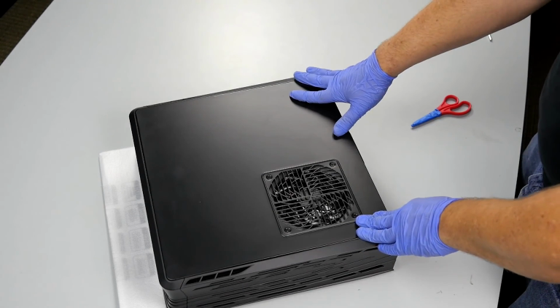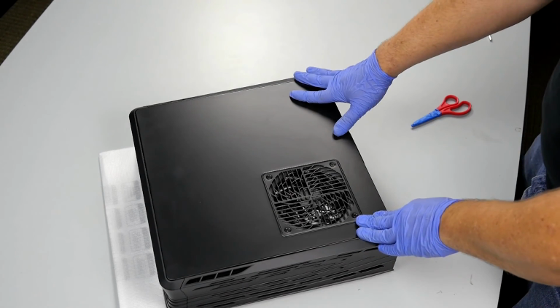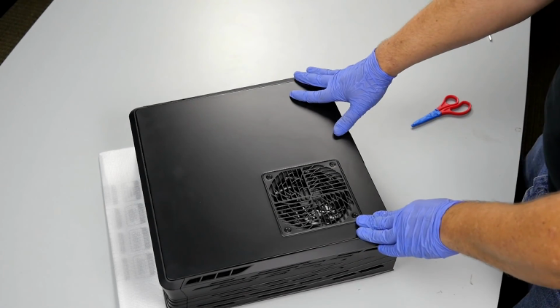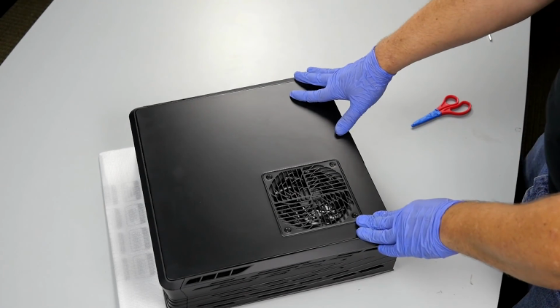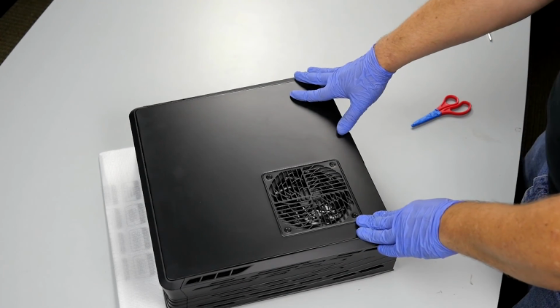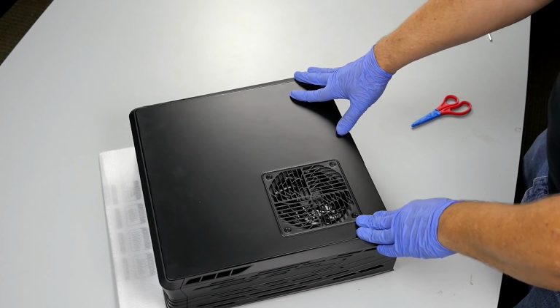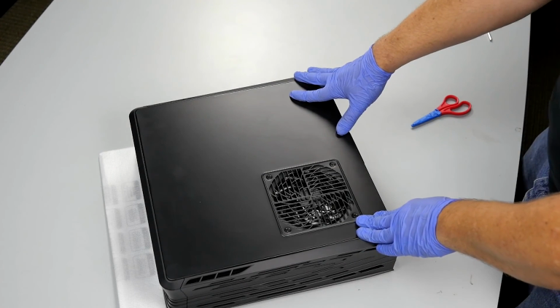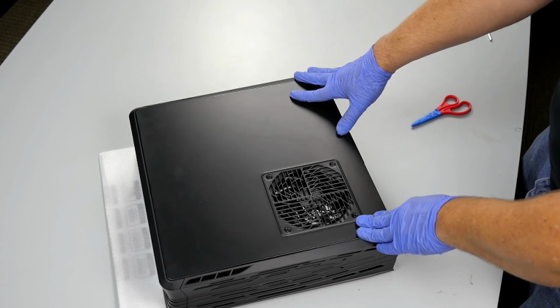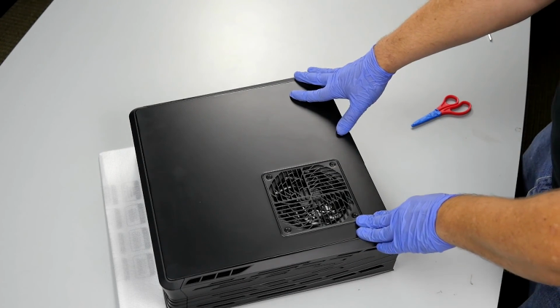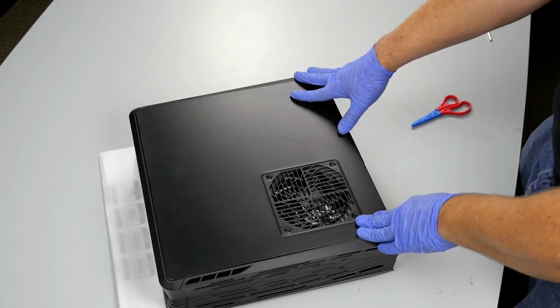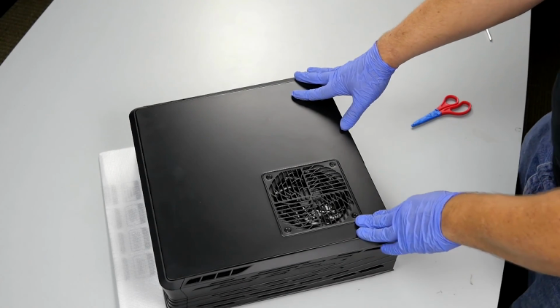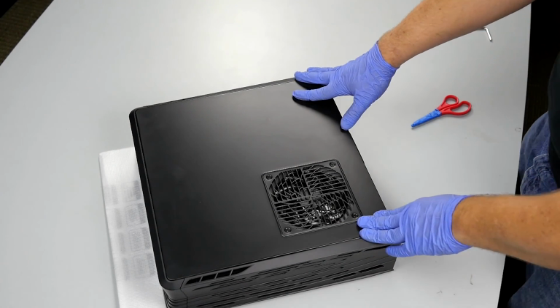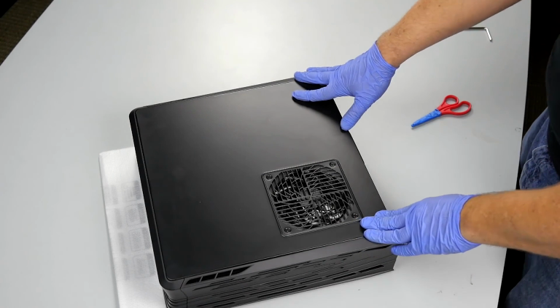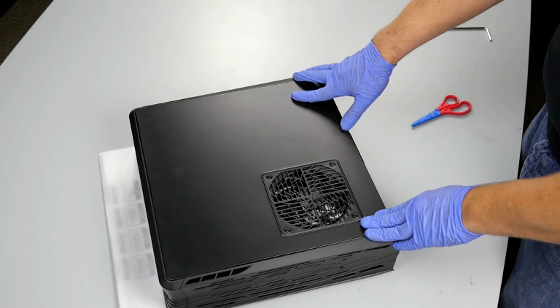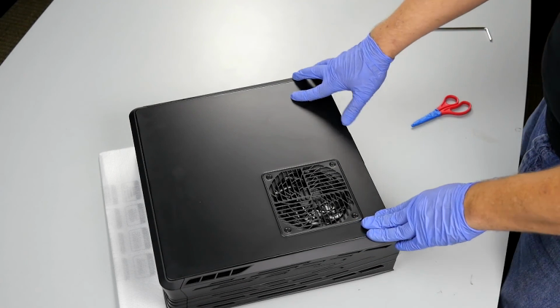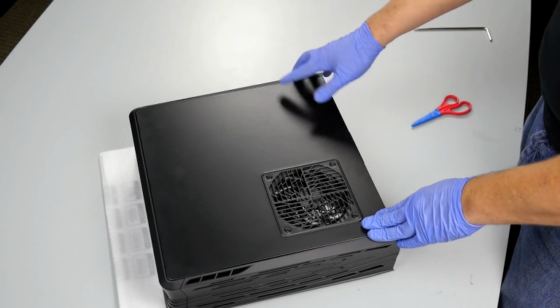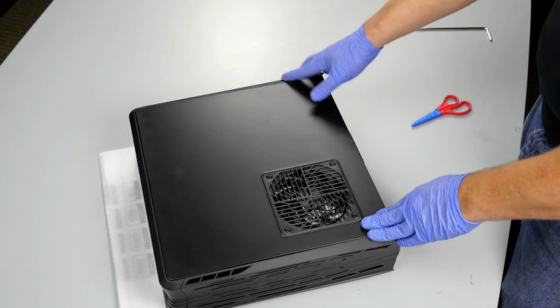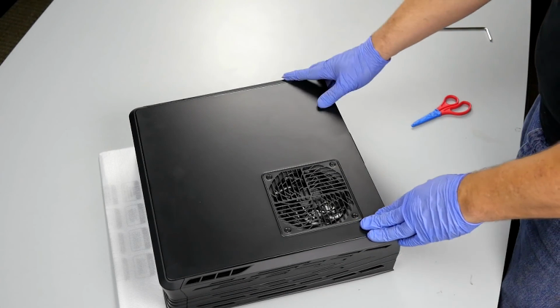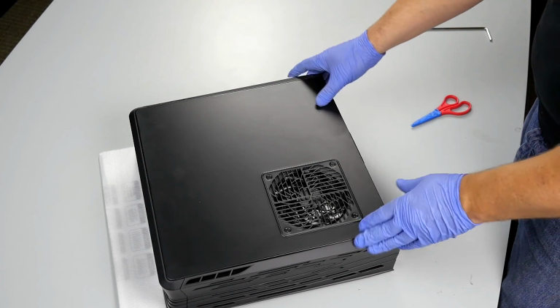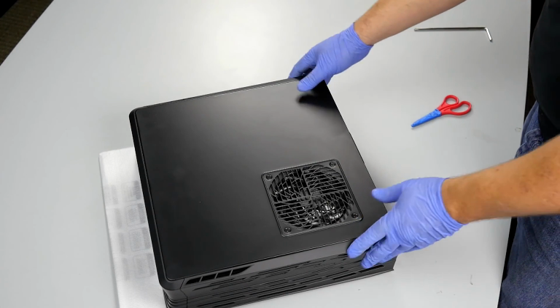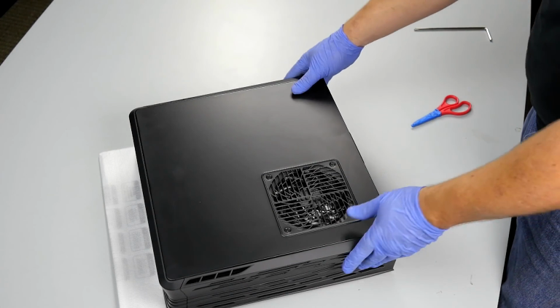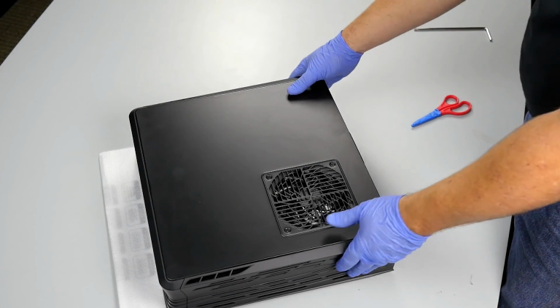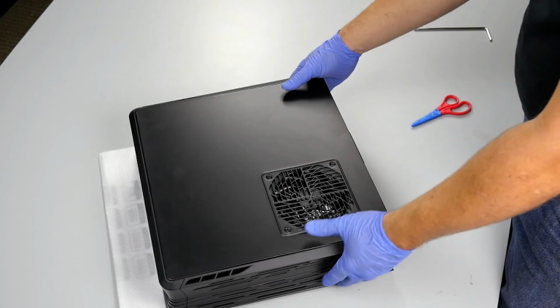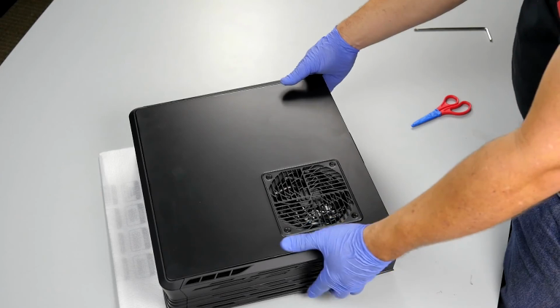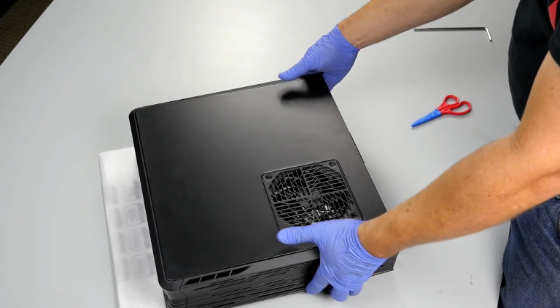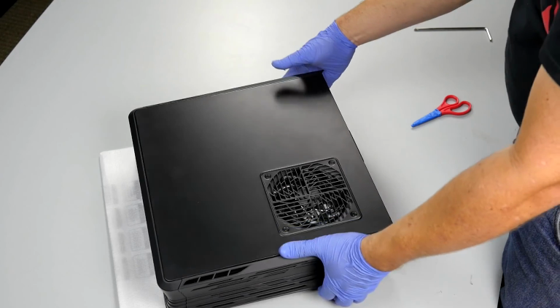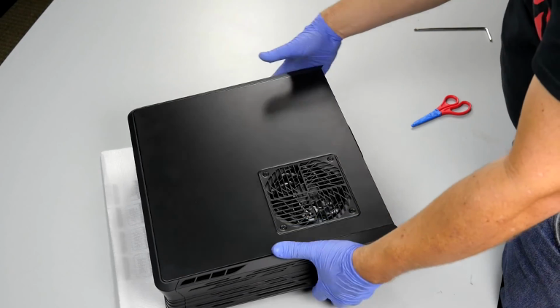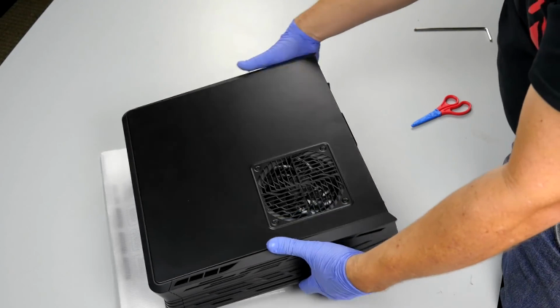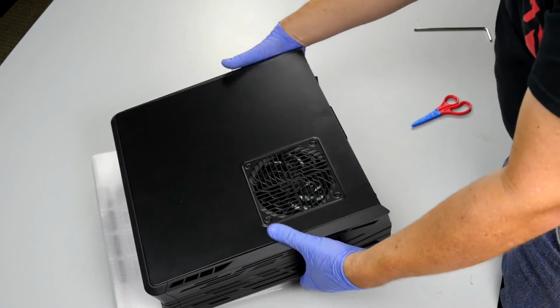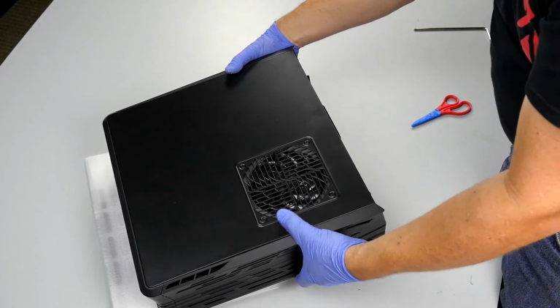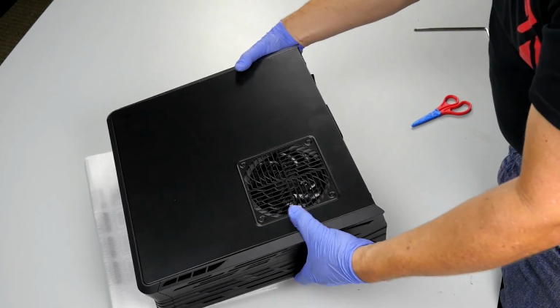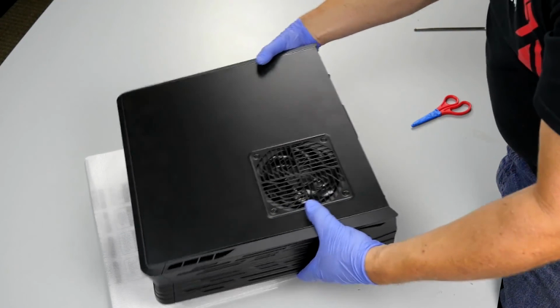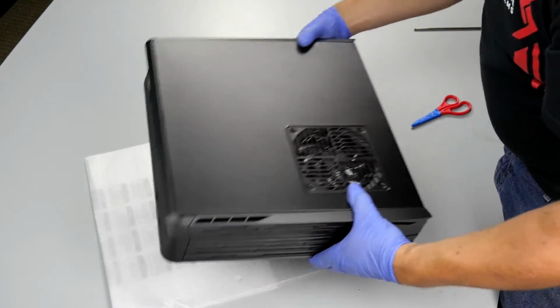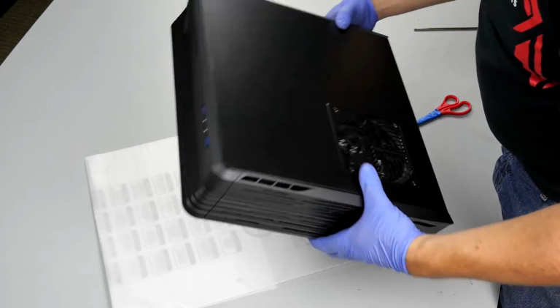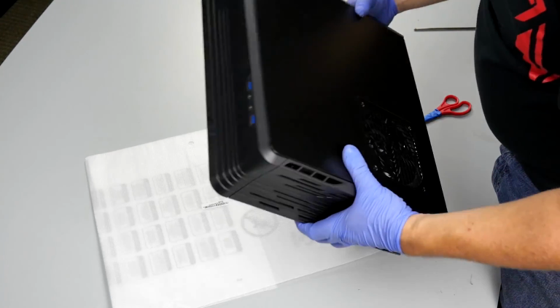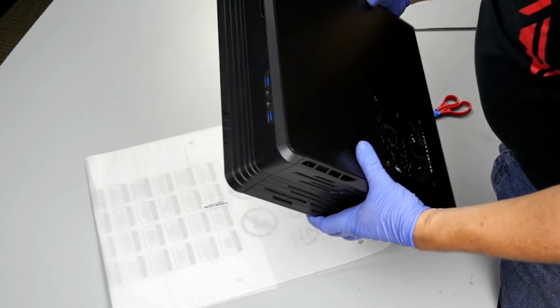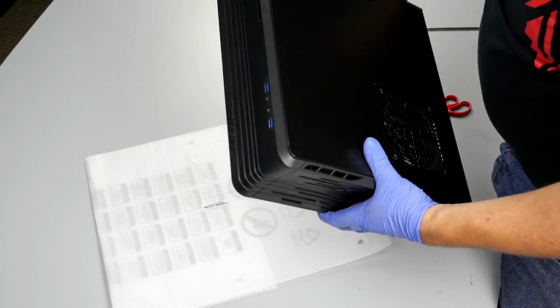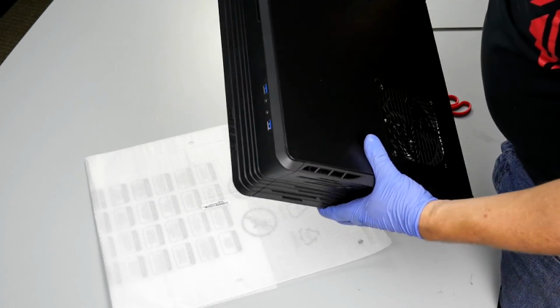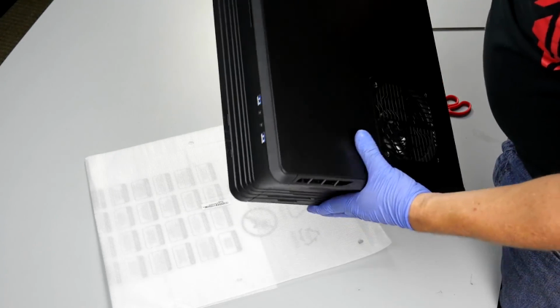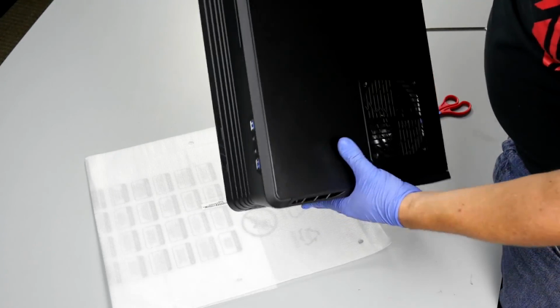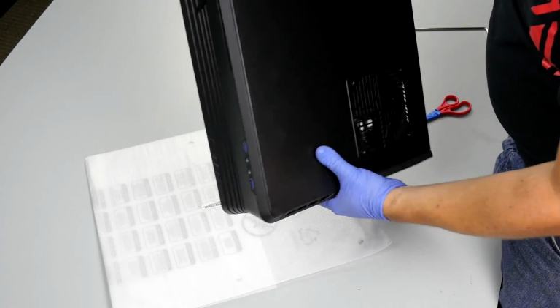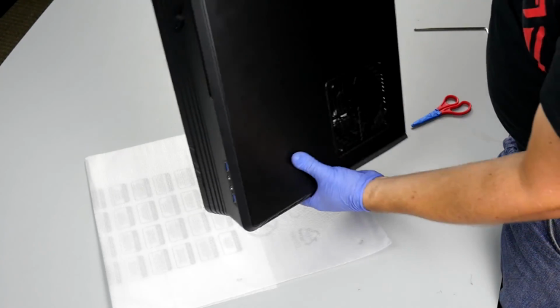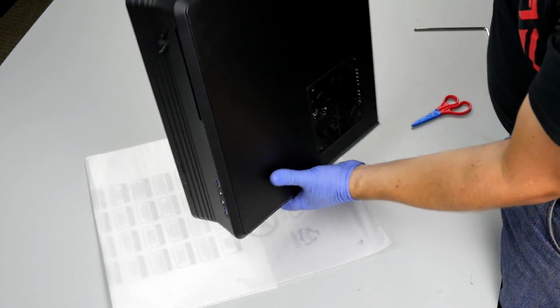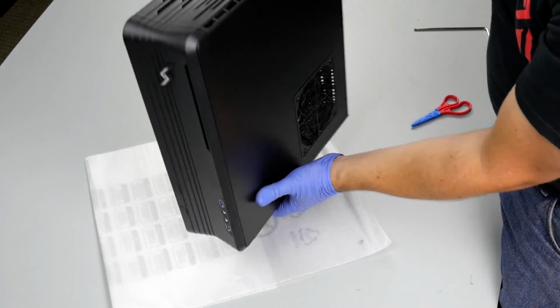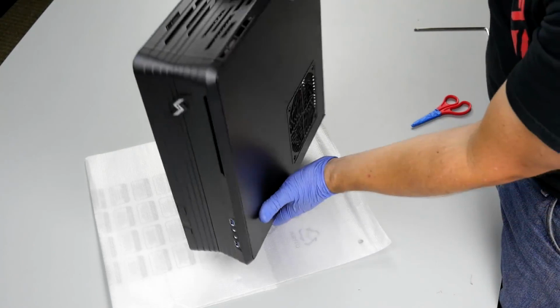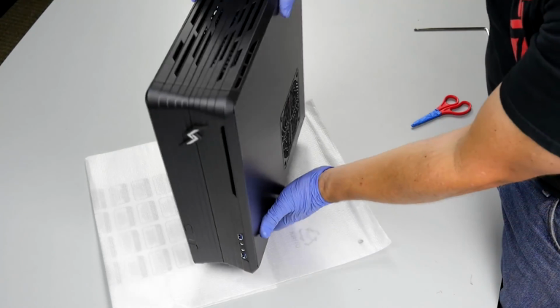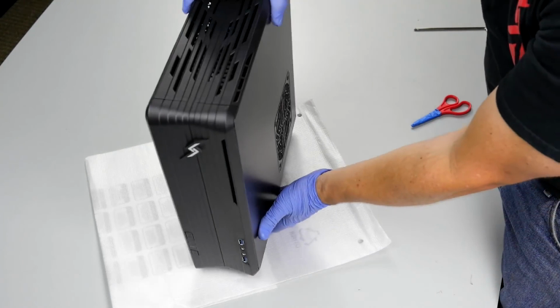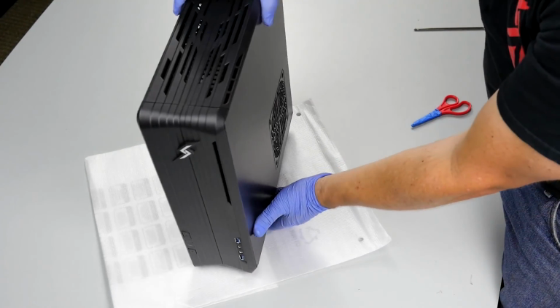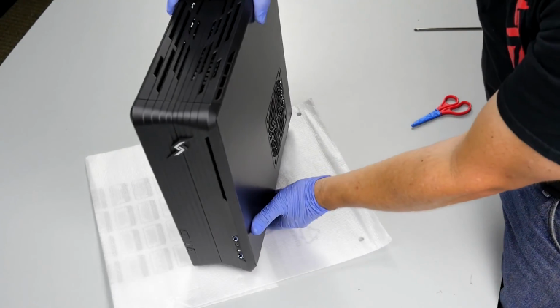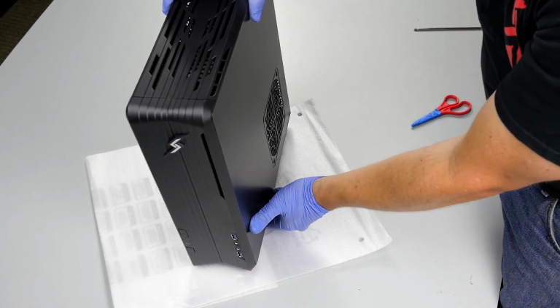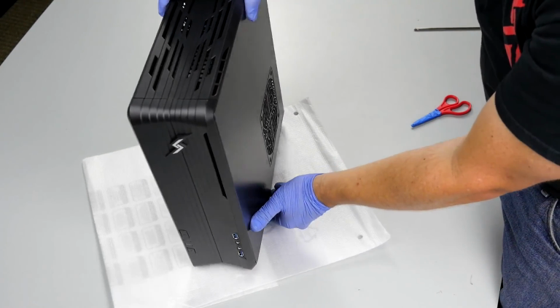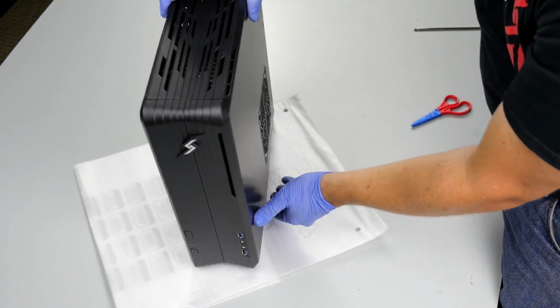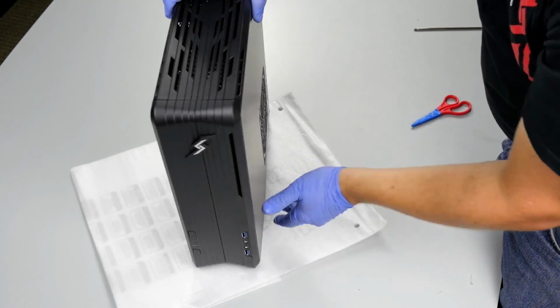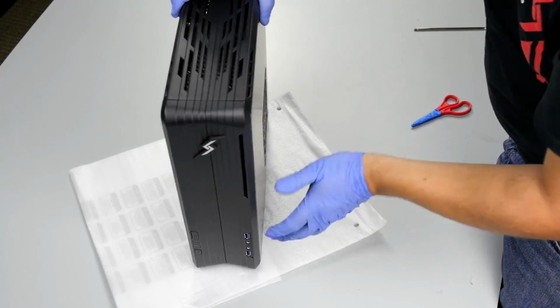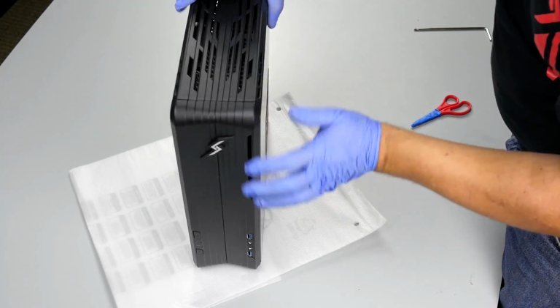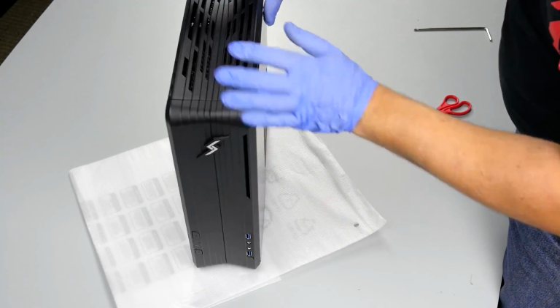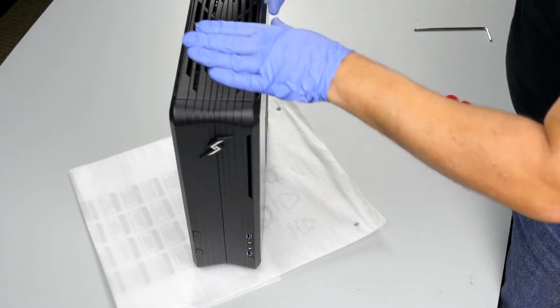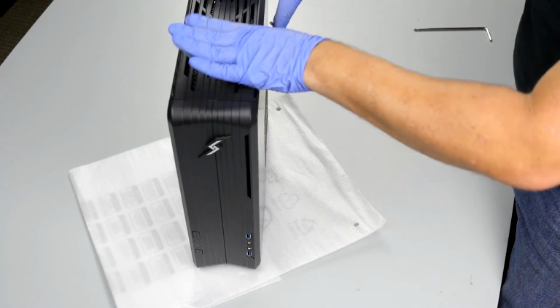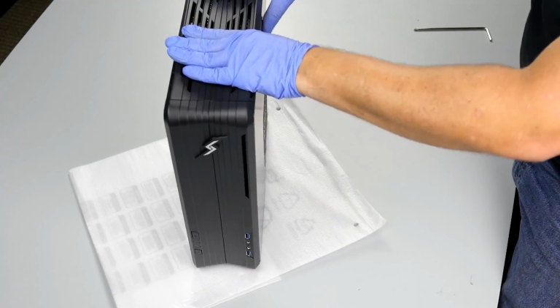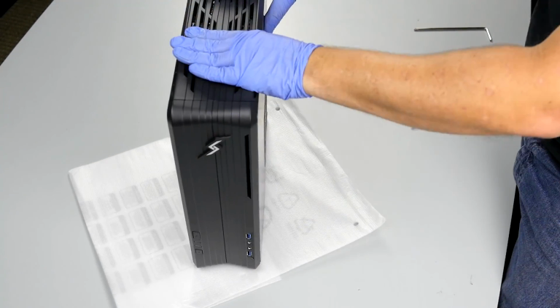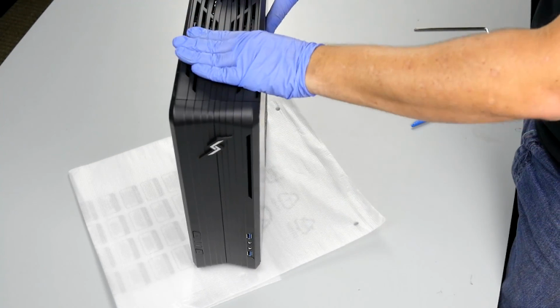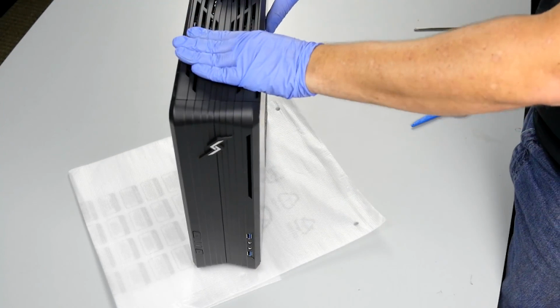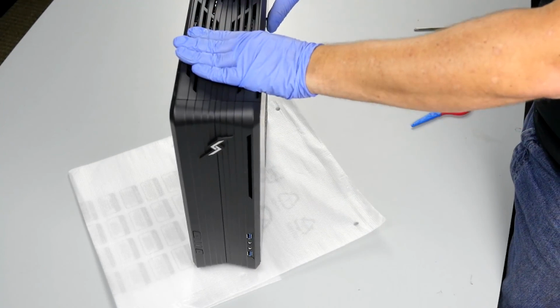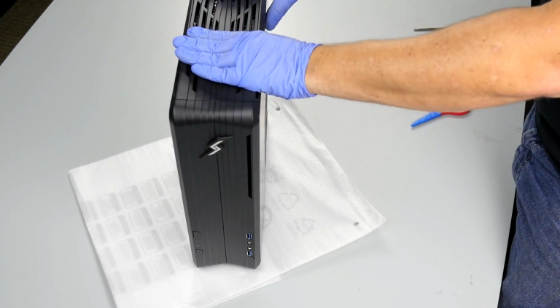Everything is back together. We've changed, swapped, upgraded, or repaired our GPU. We can take the system, stand it up, and we are done.